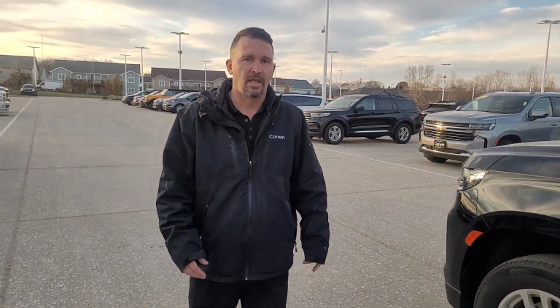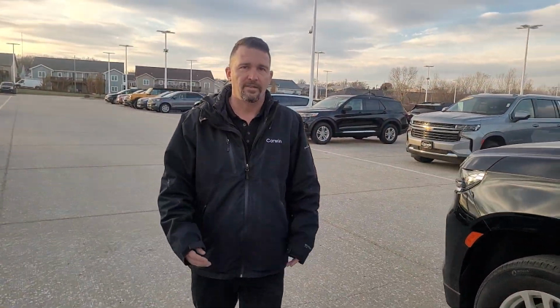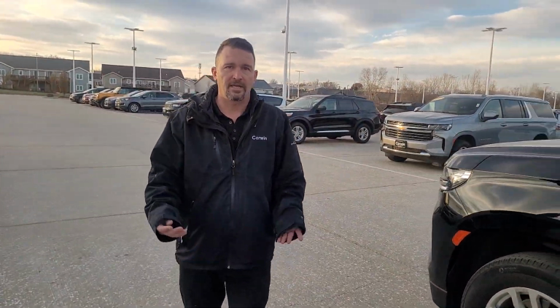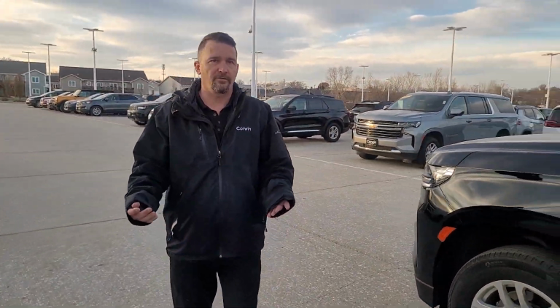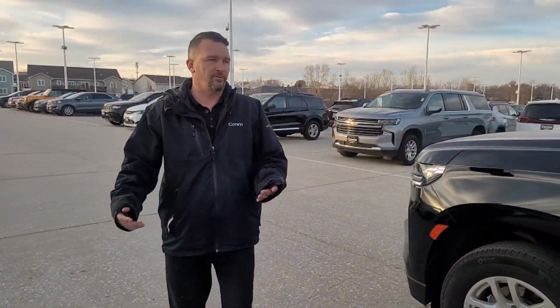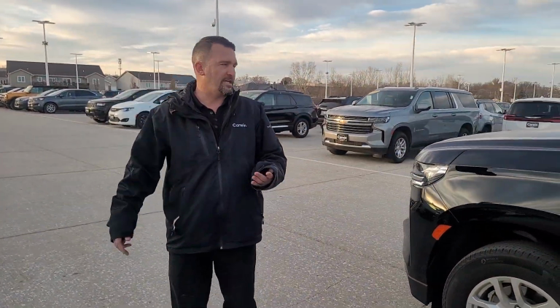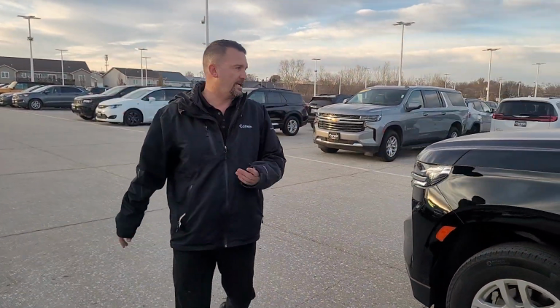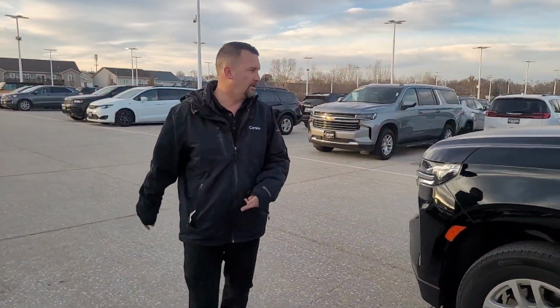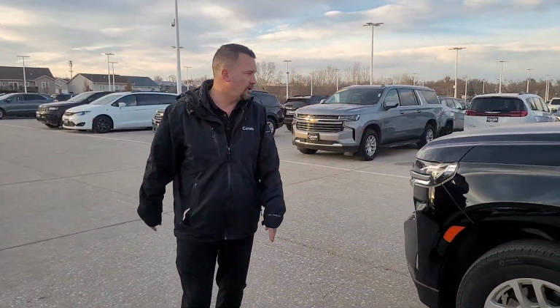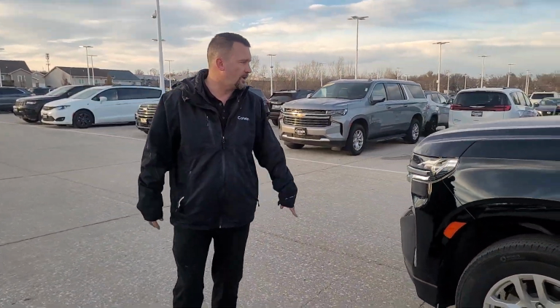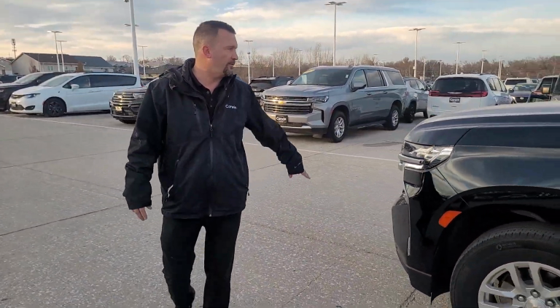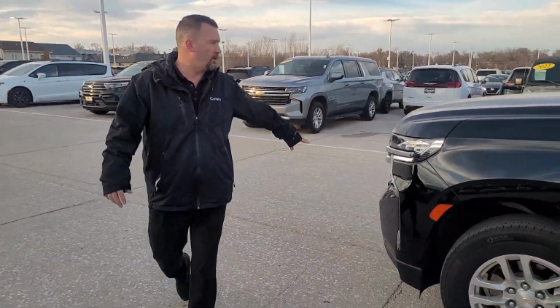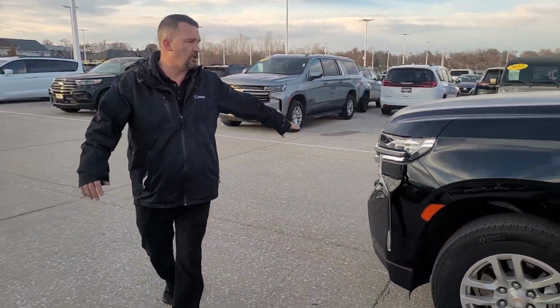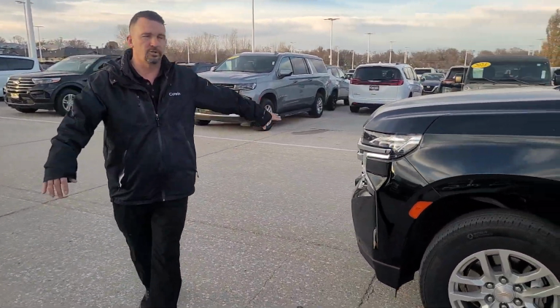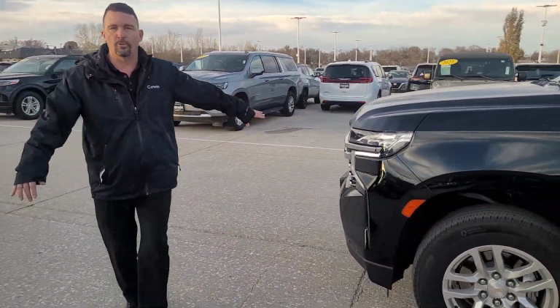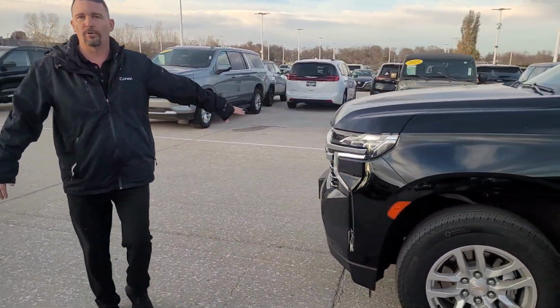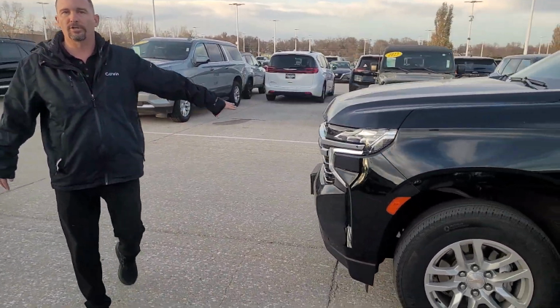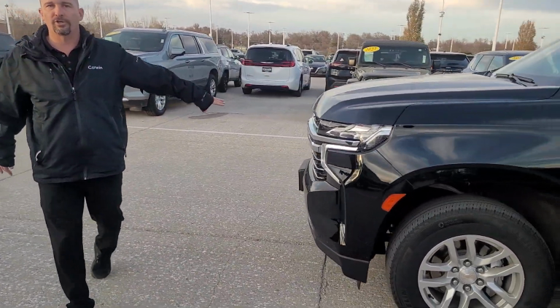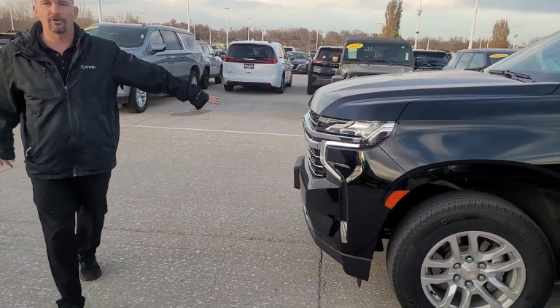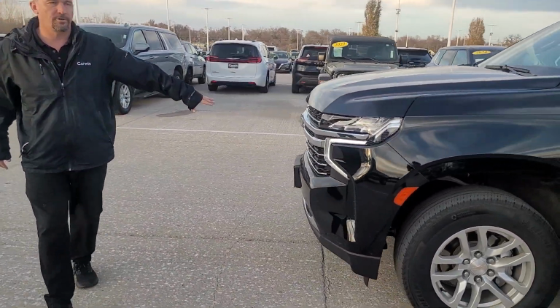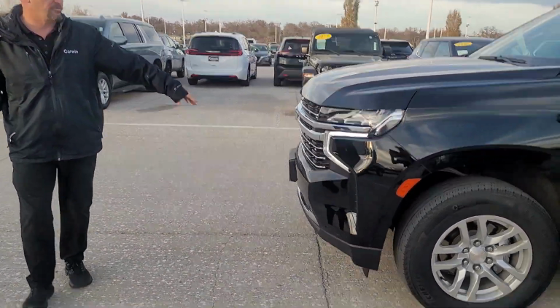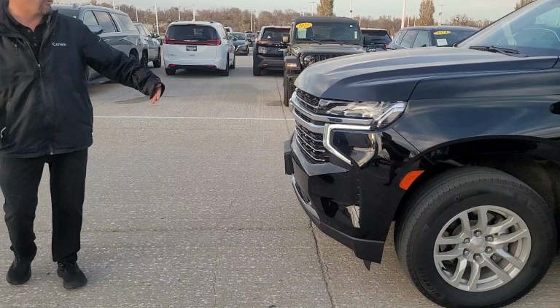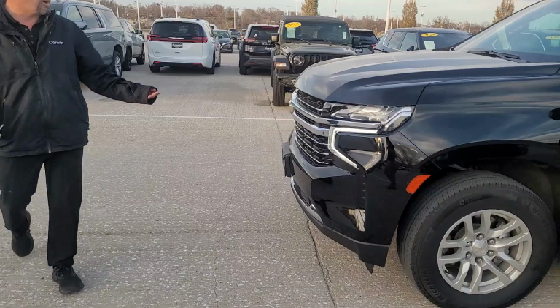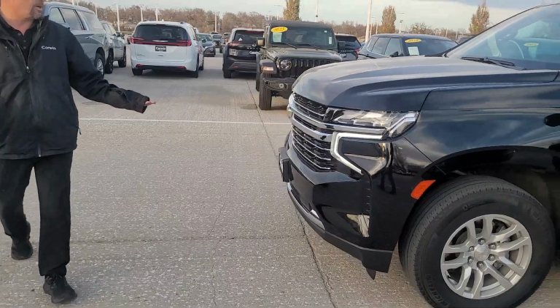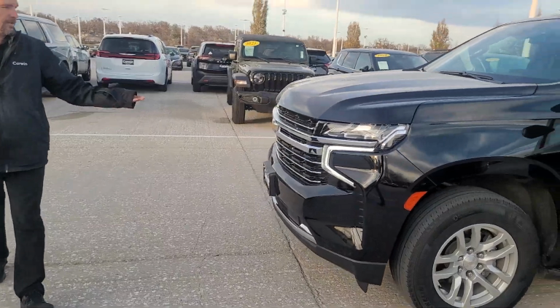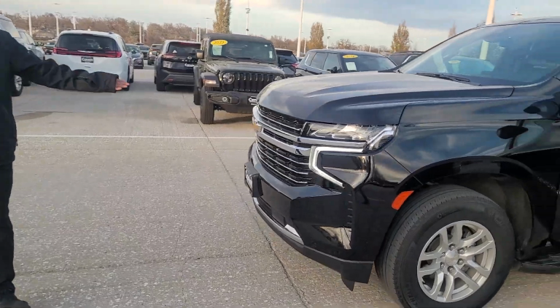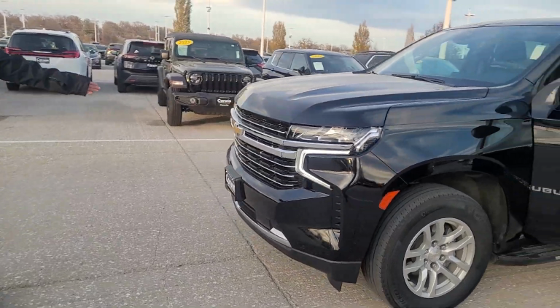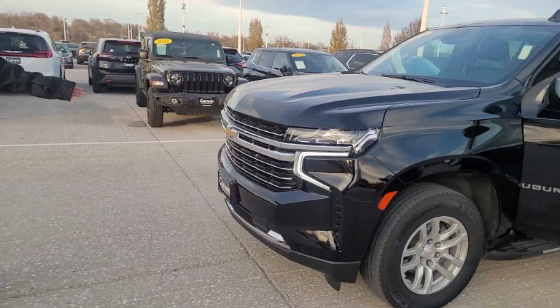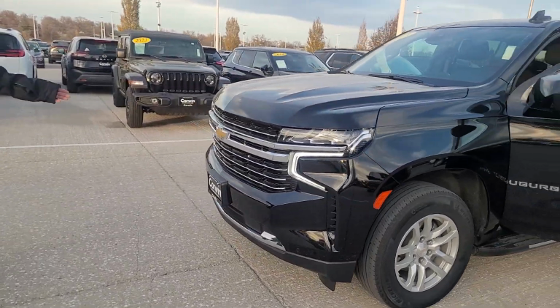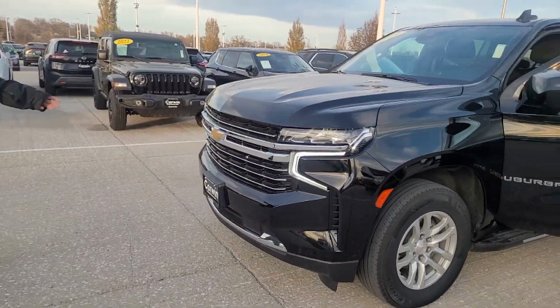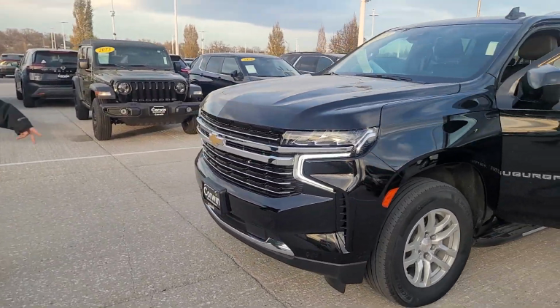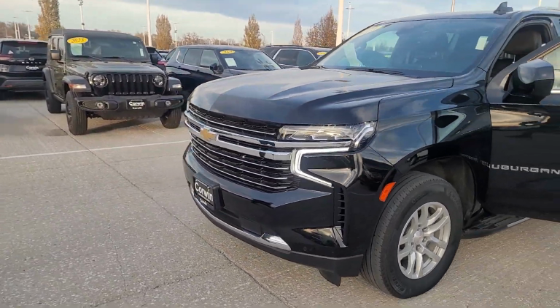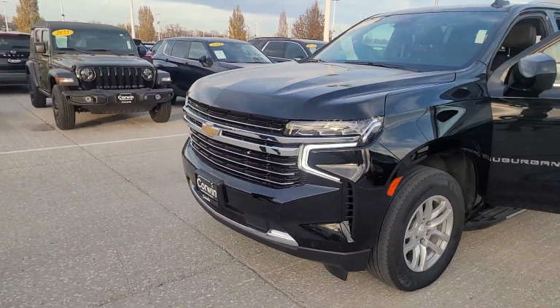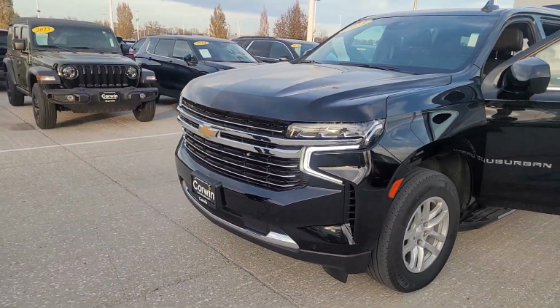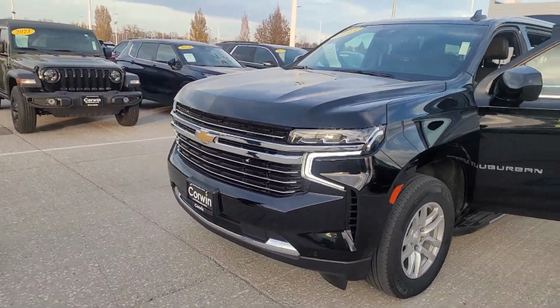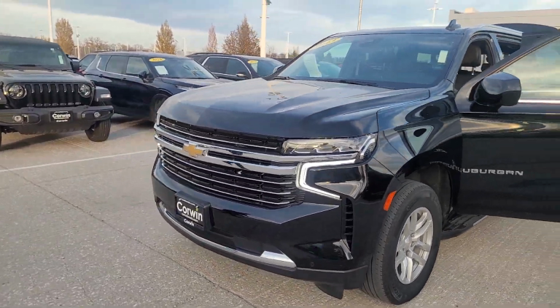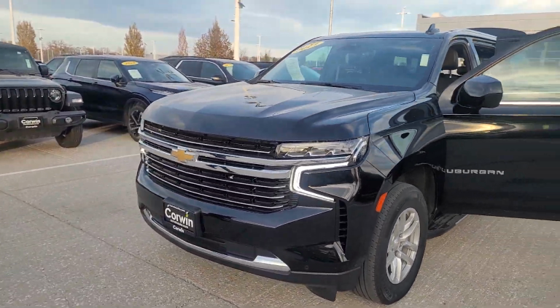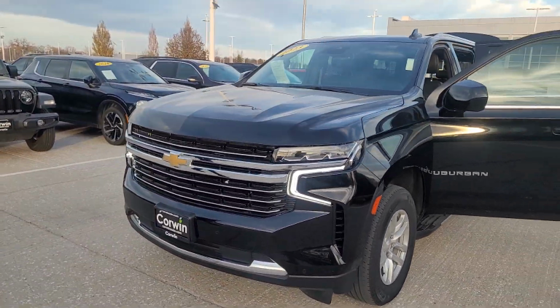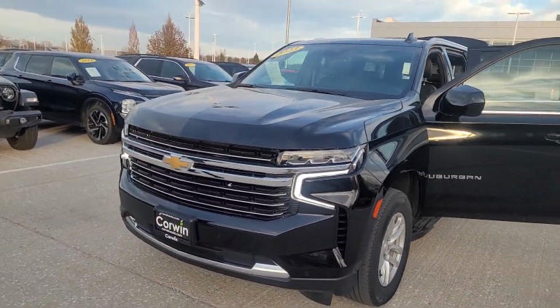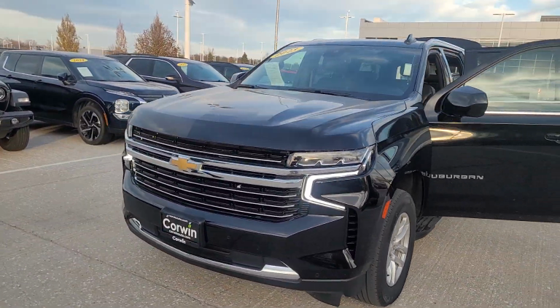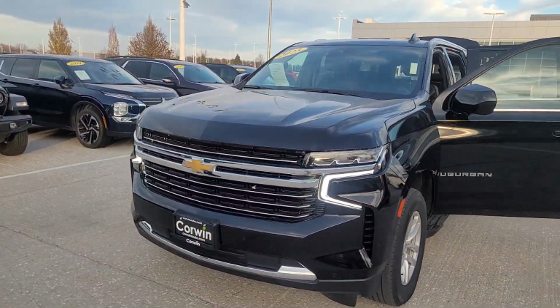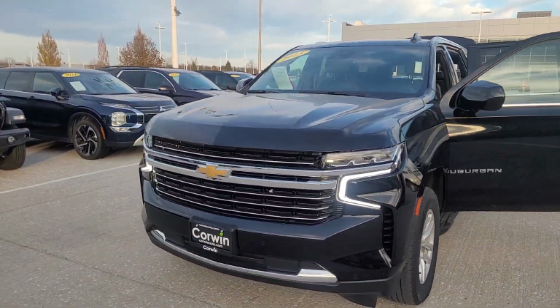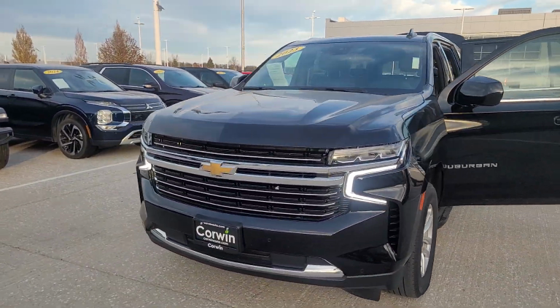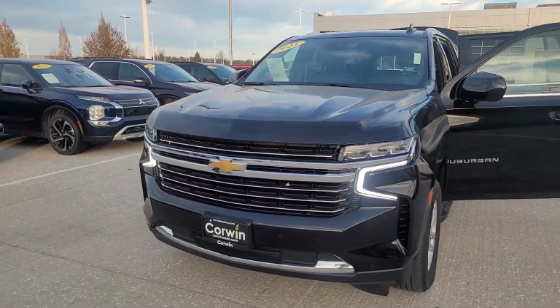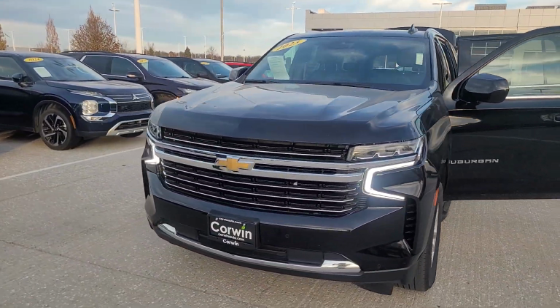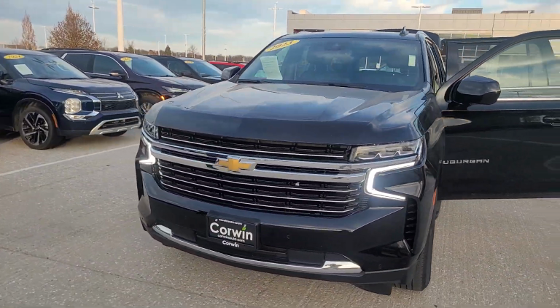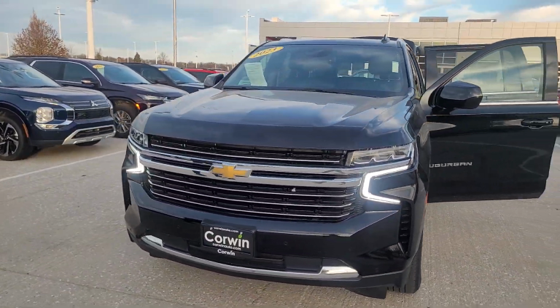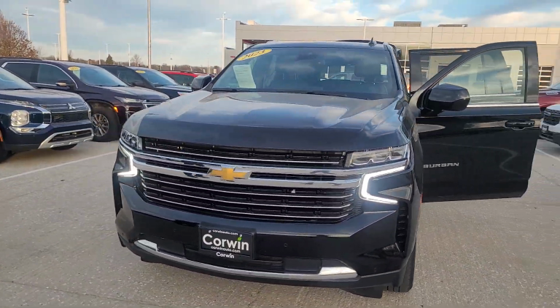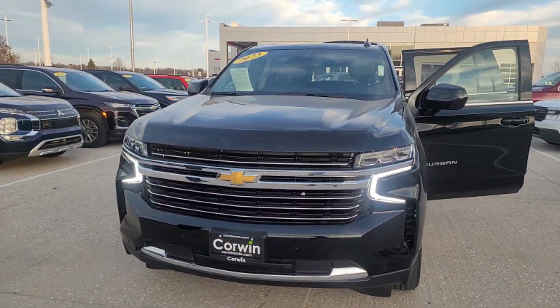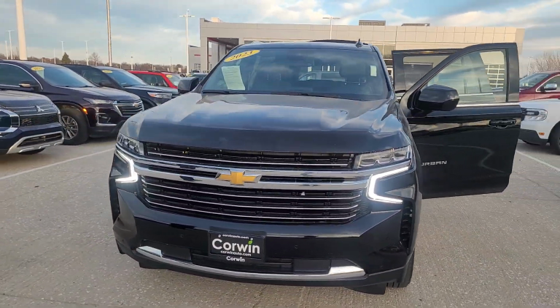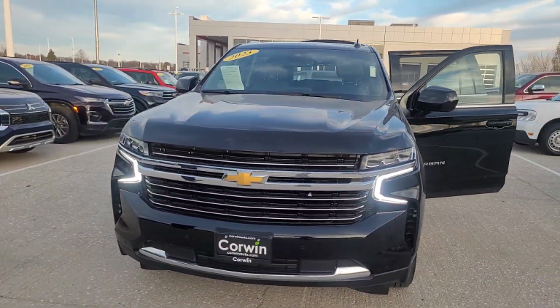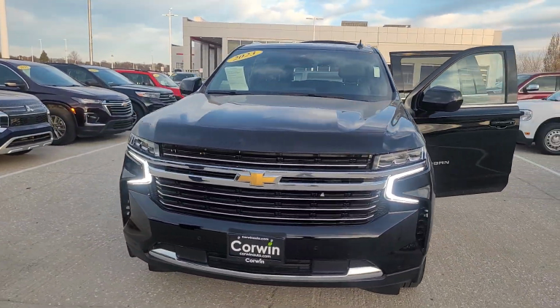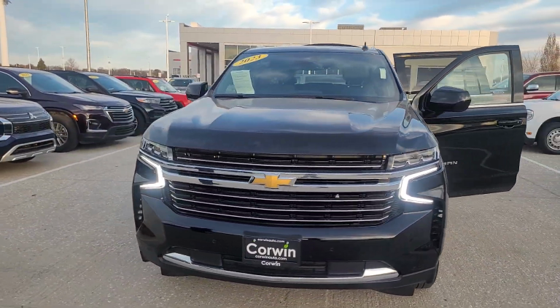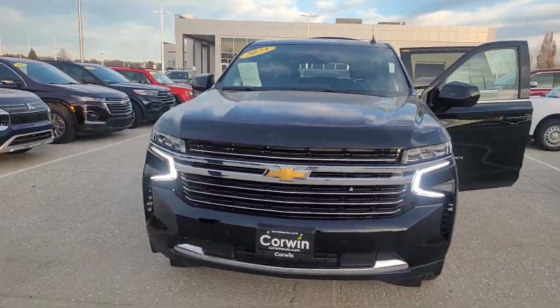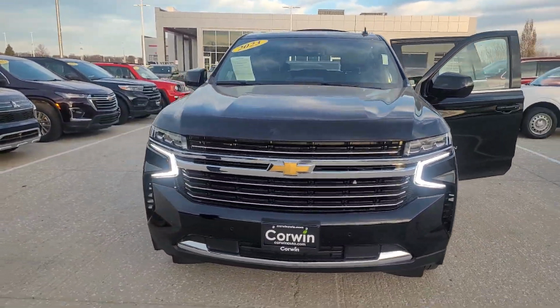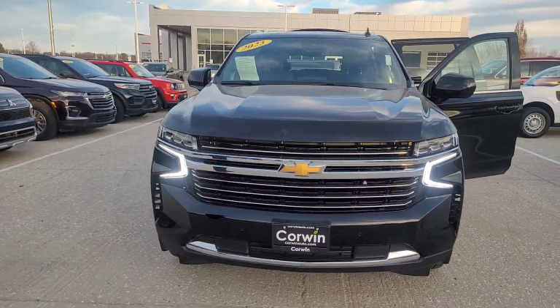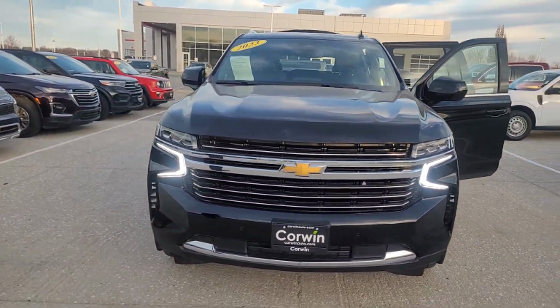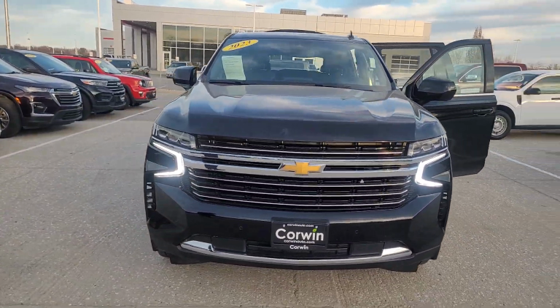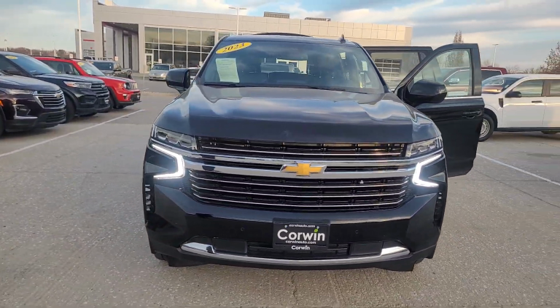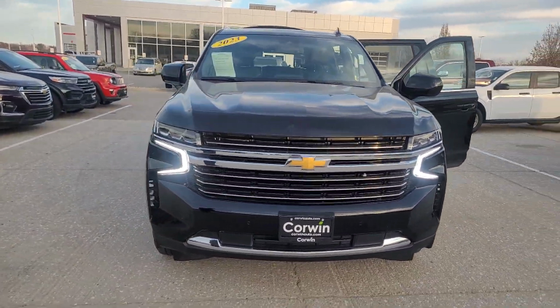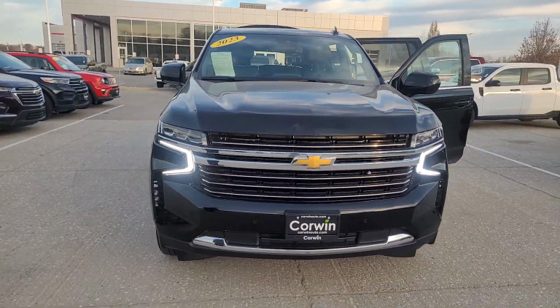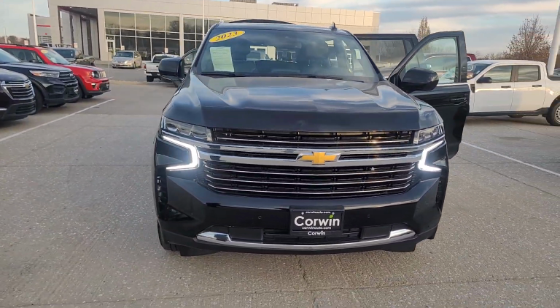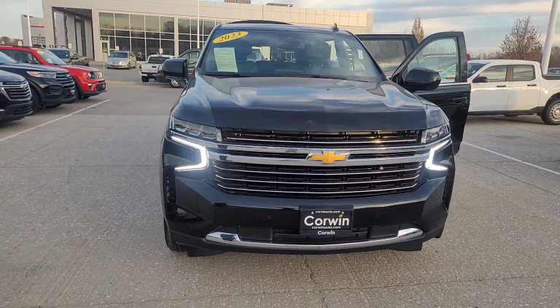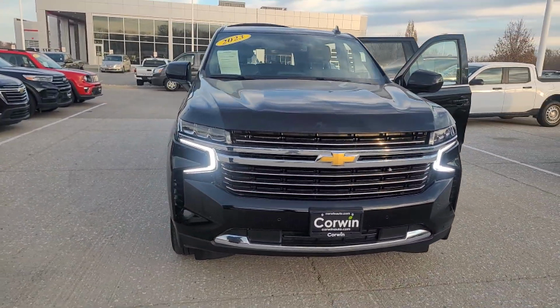Thank you for taking a look, and we also want to show you the front and the grille to see what shape it's in. It's in pretty good shape.